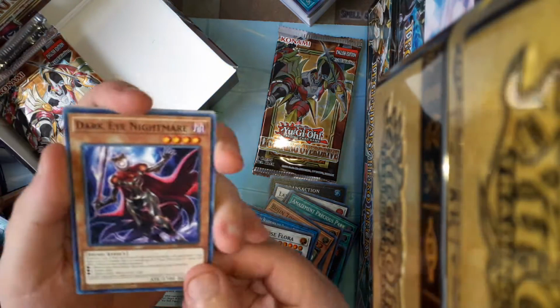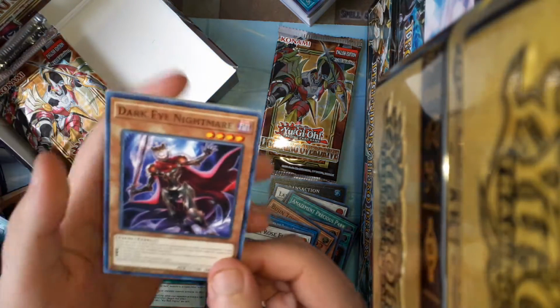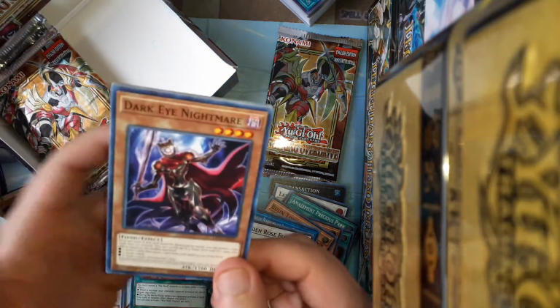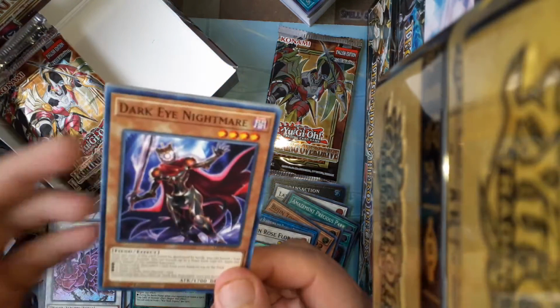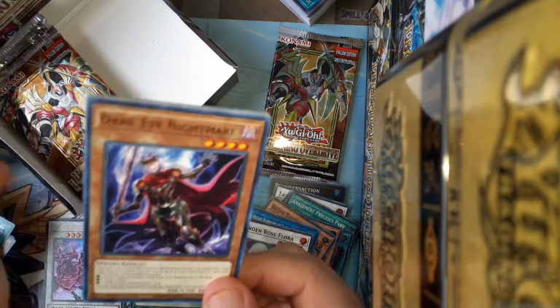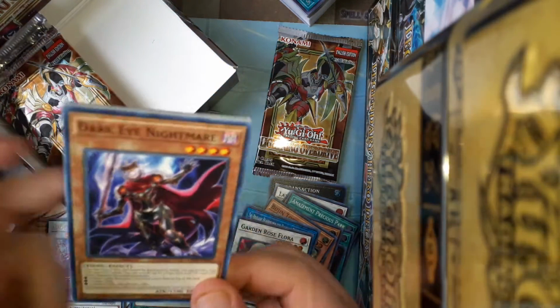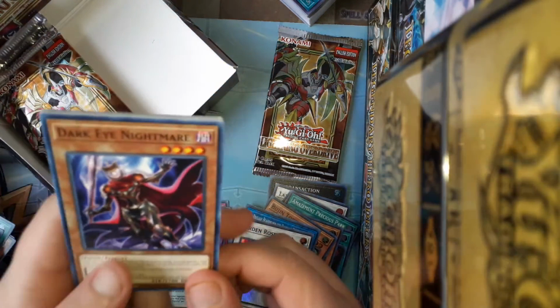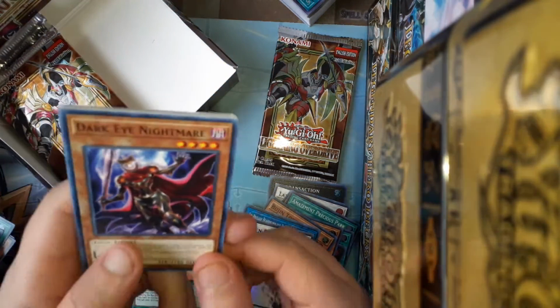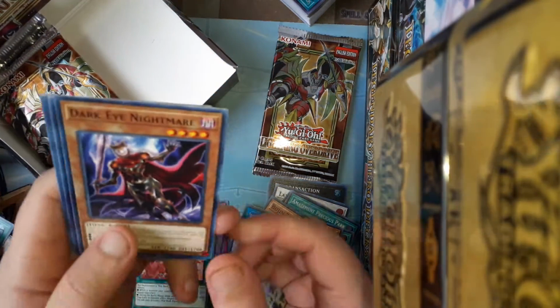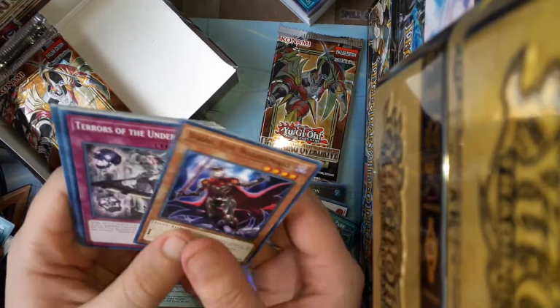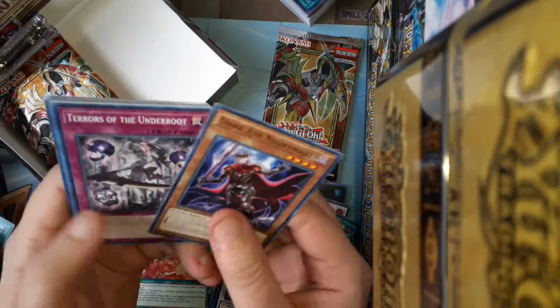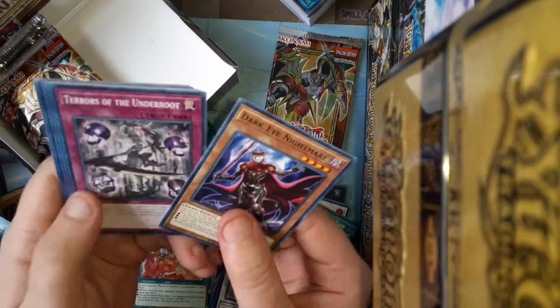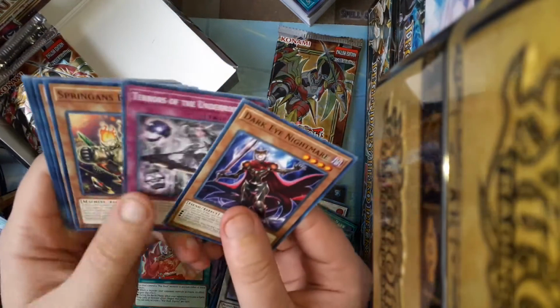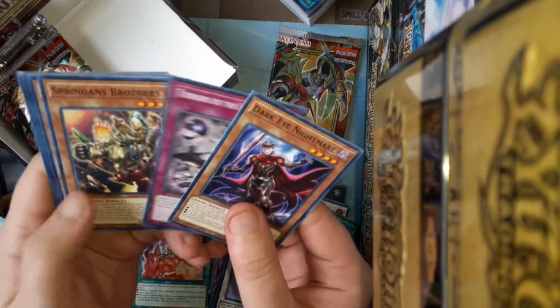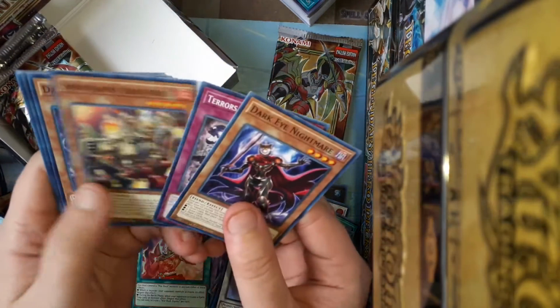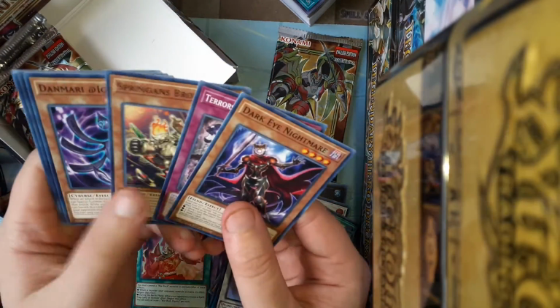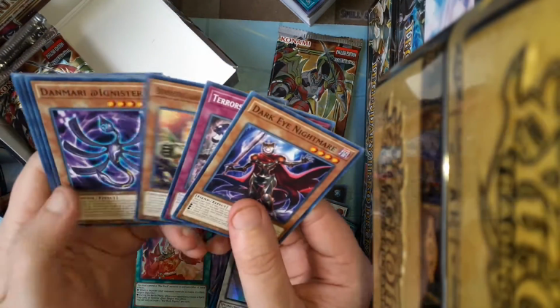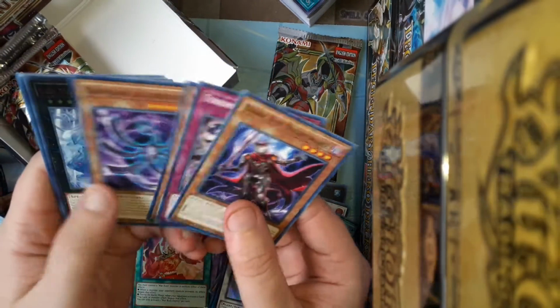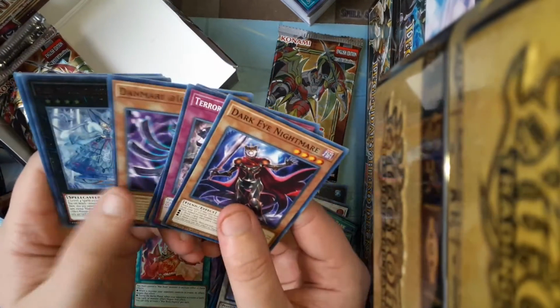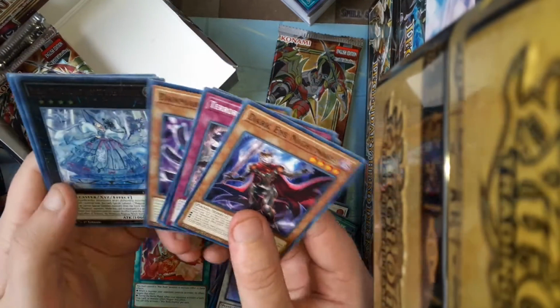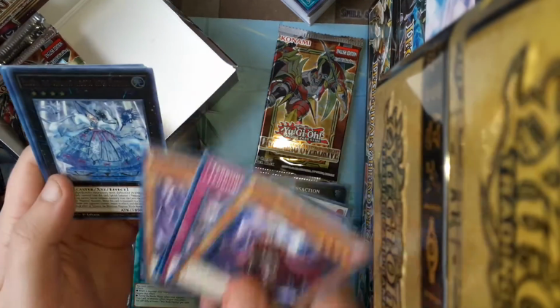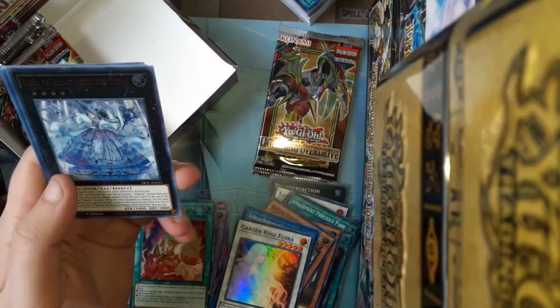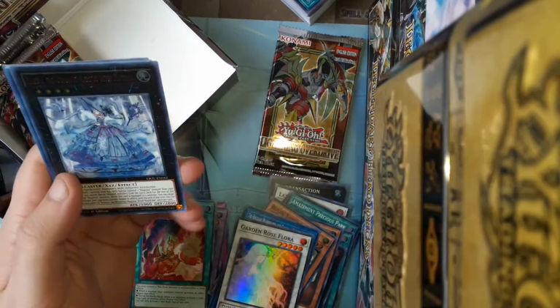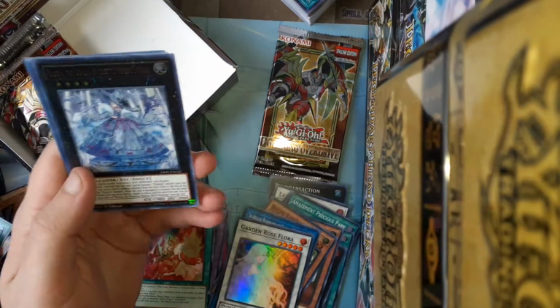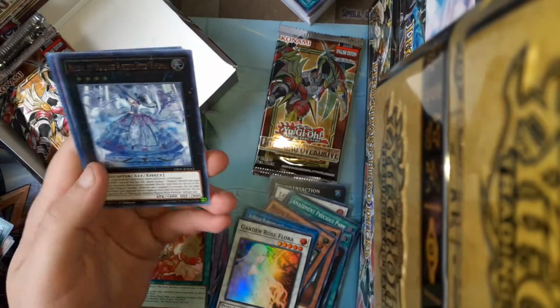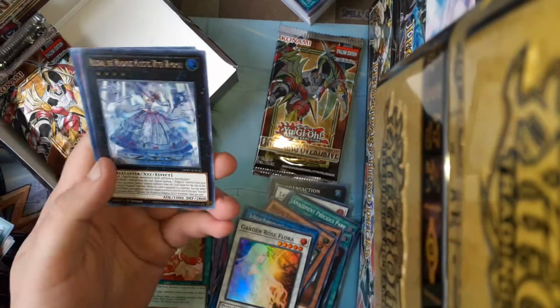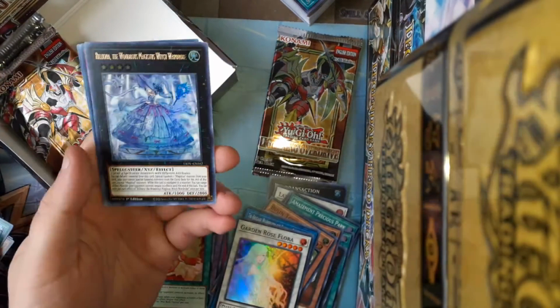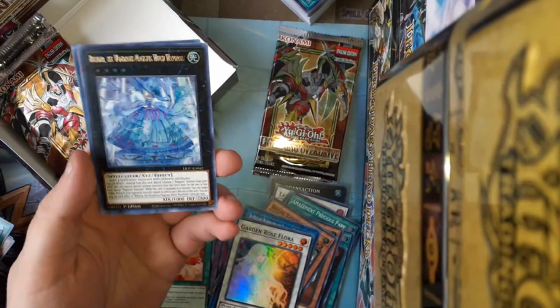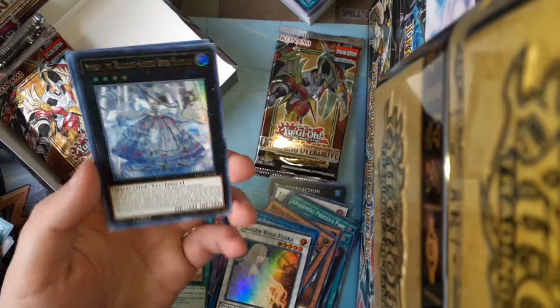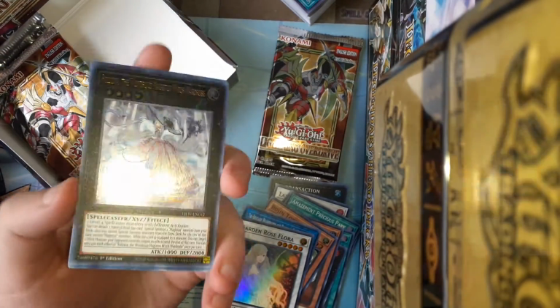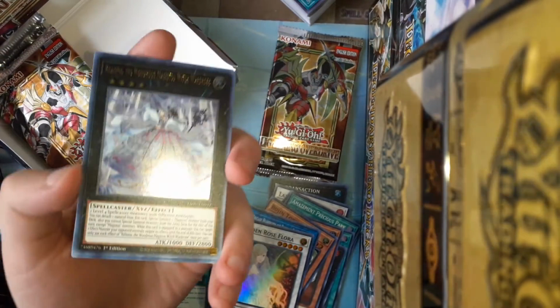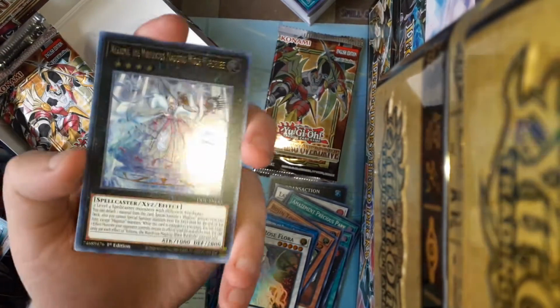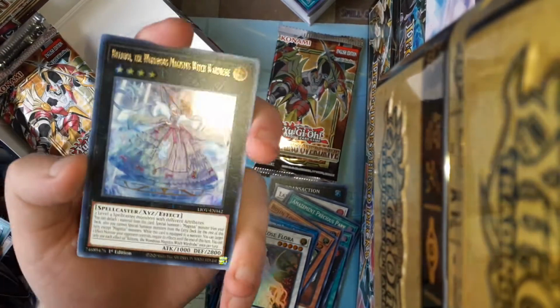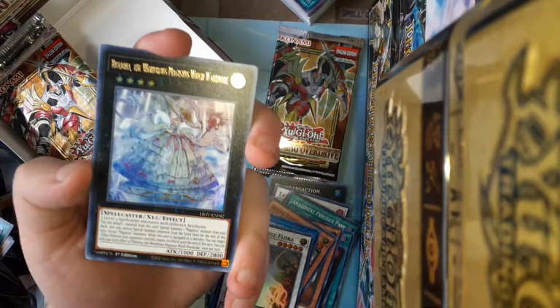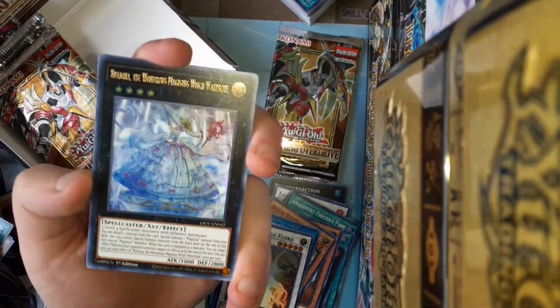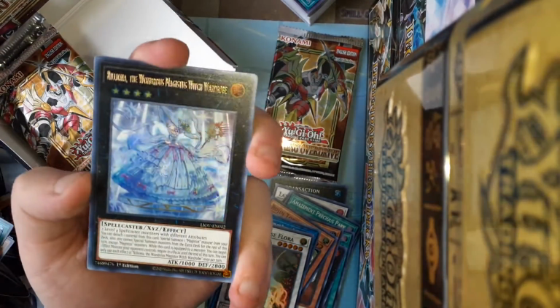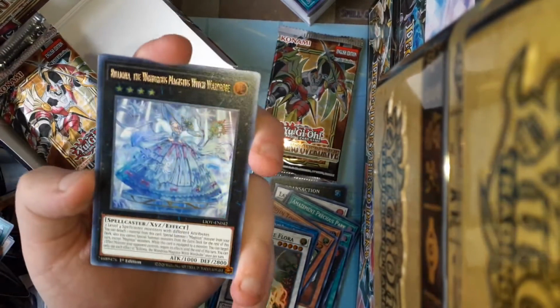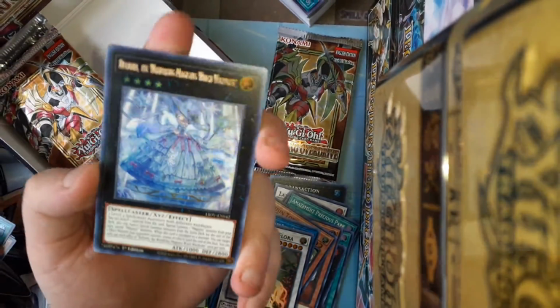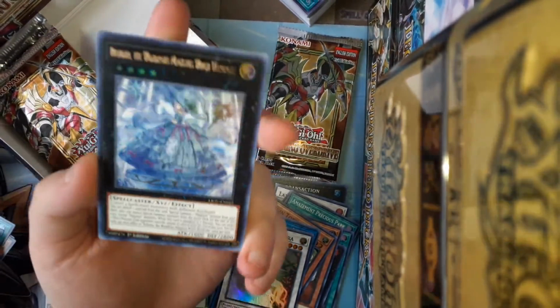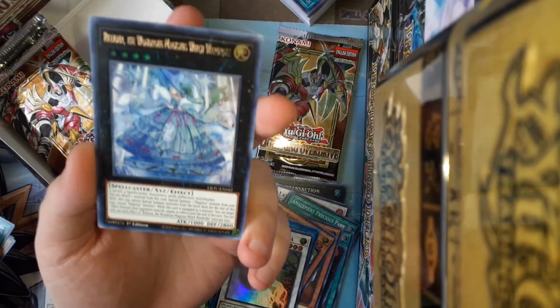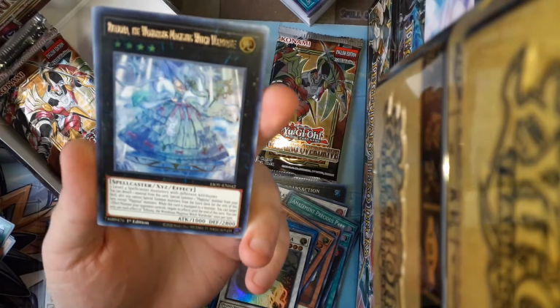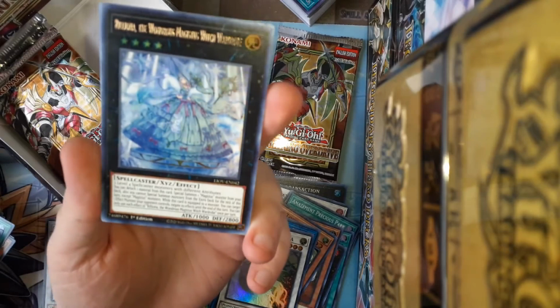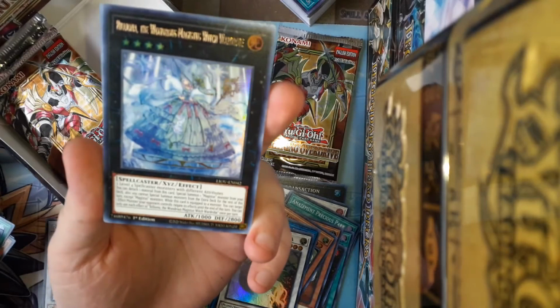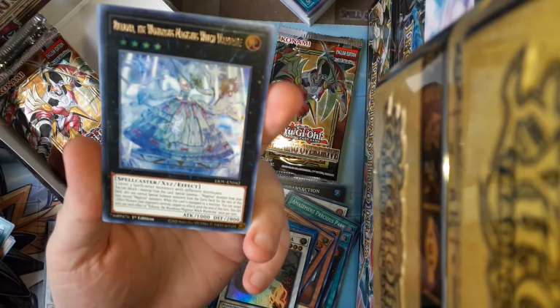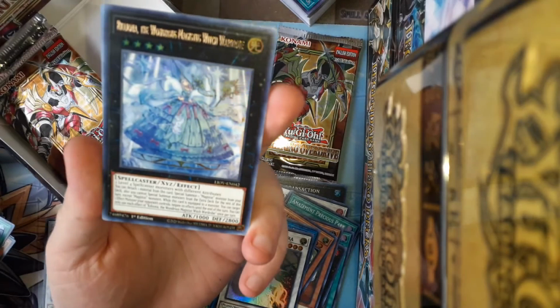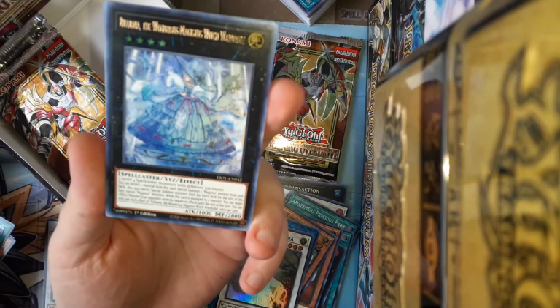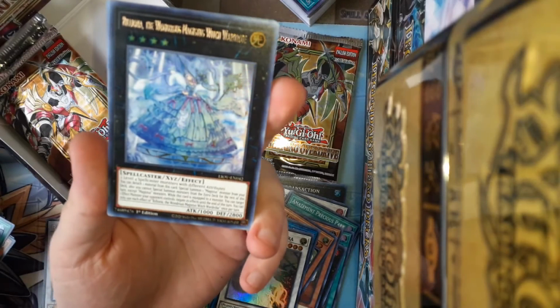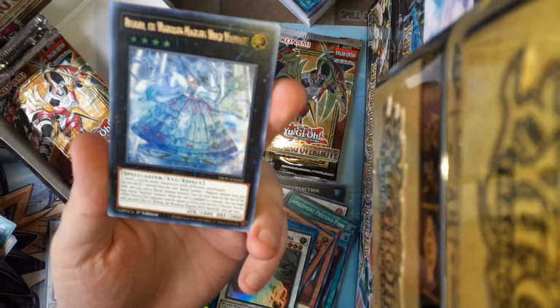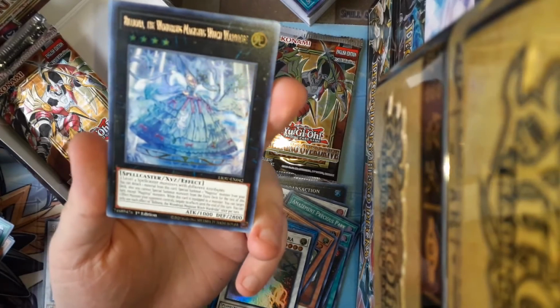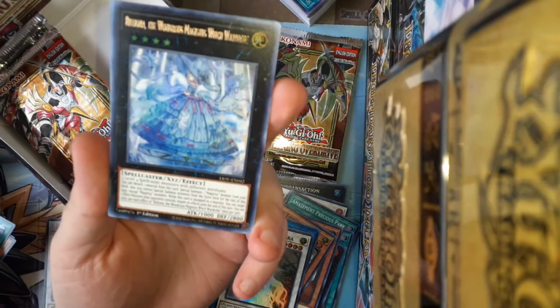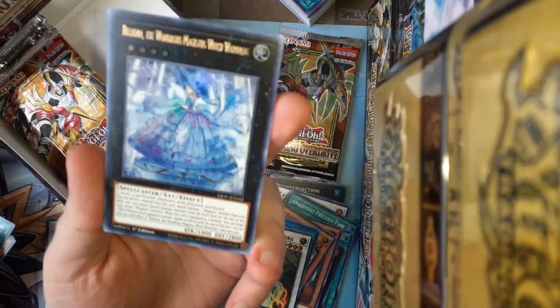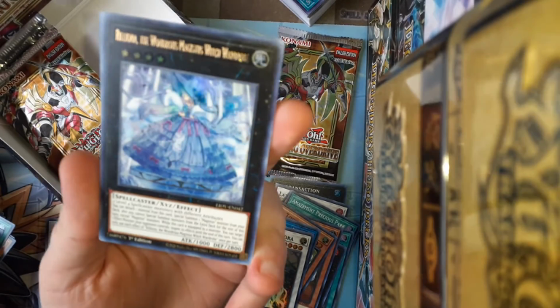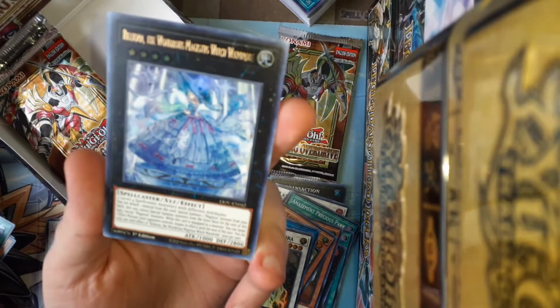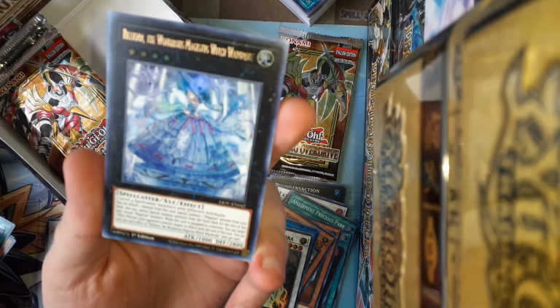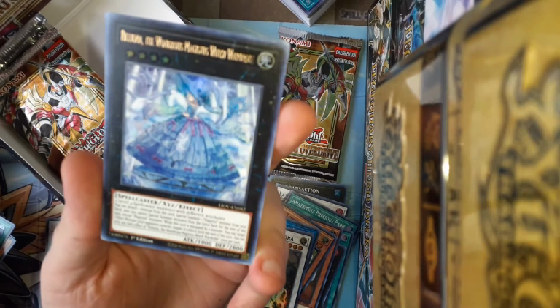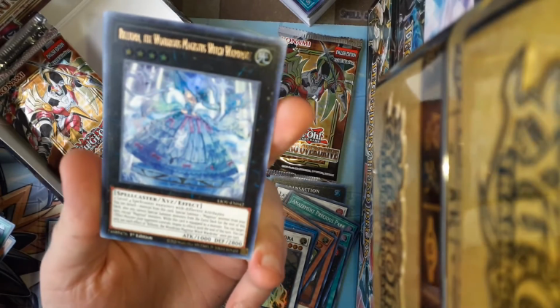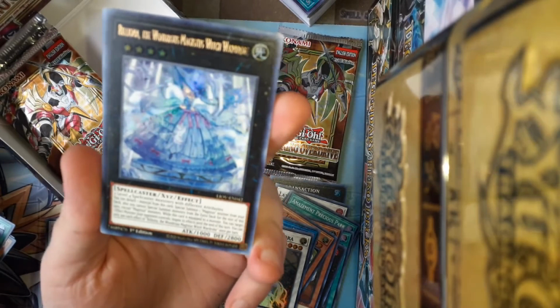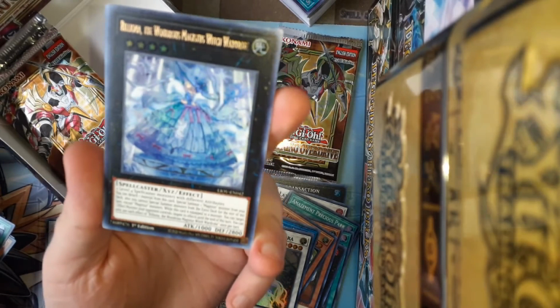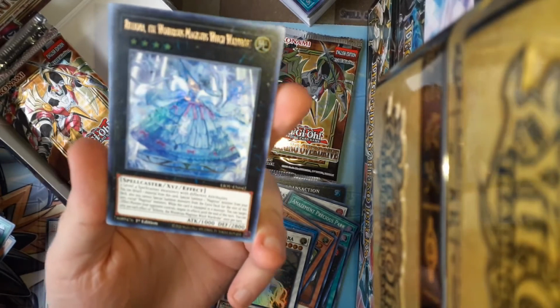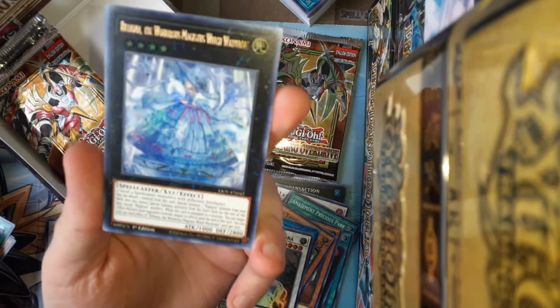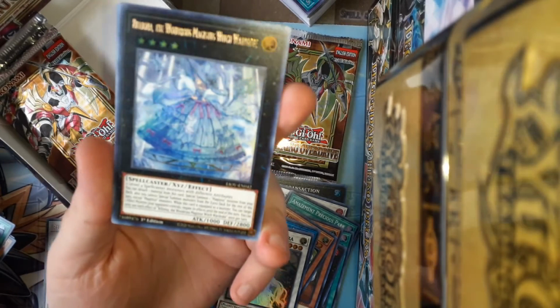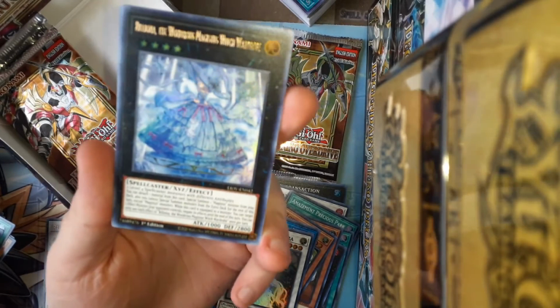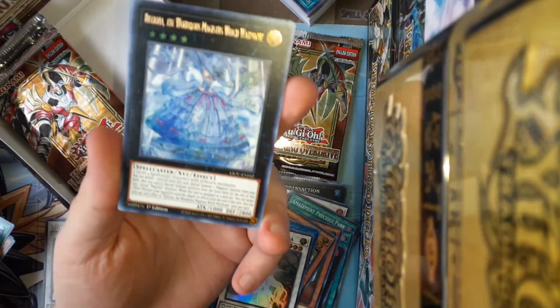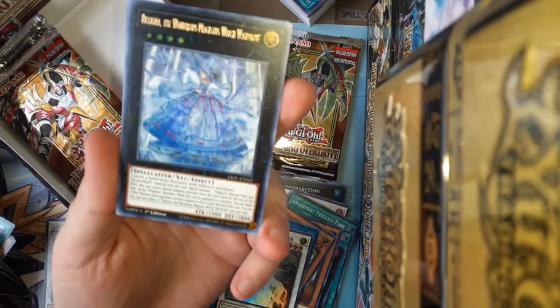I'm holding the Black Rose secret rare. Okay, here's an ultra — I saw the XE monster. I thought it was the XE monster, I do need it — it's still good, so yeah.